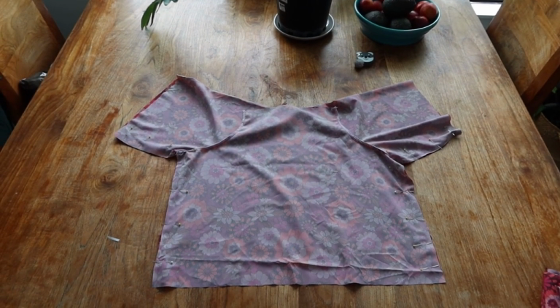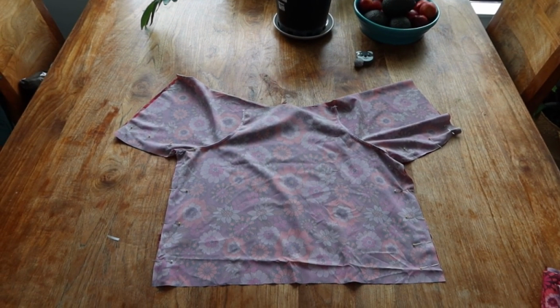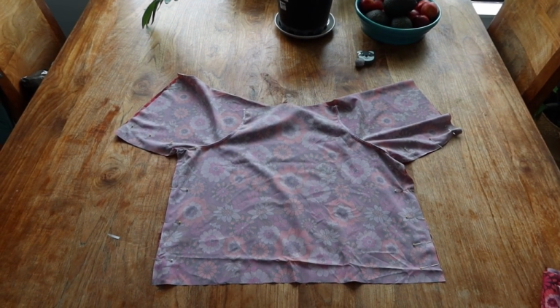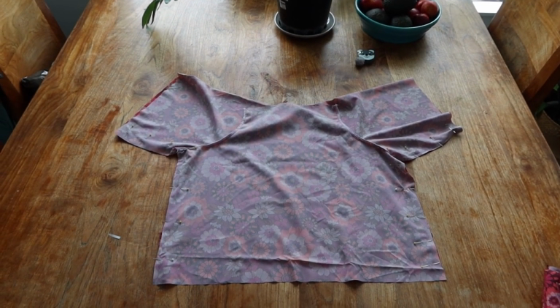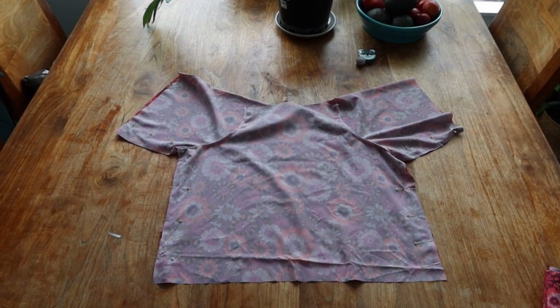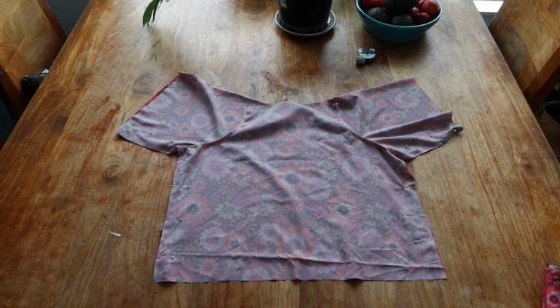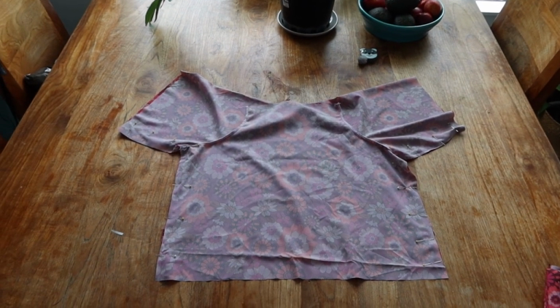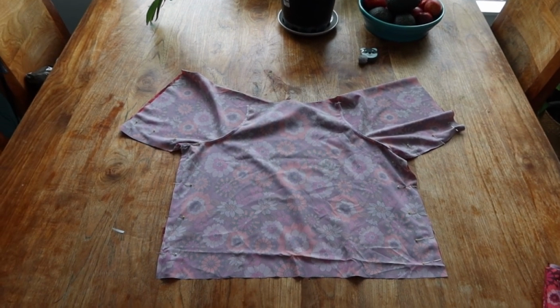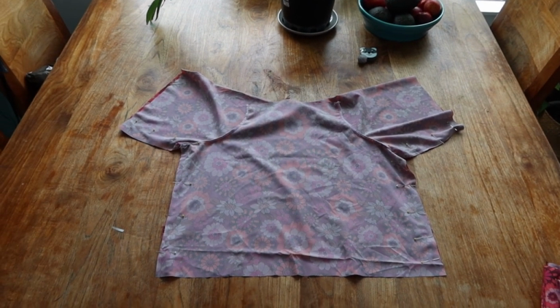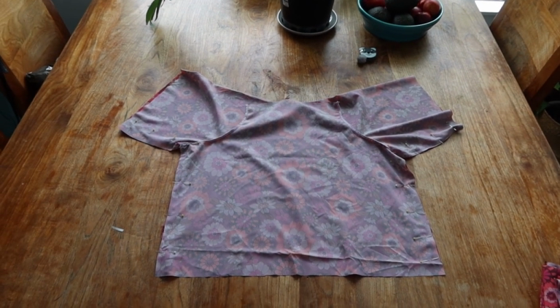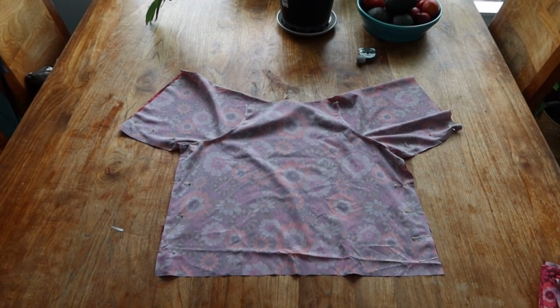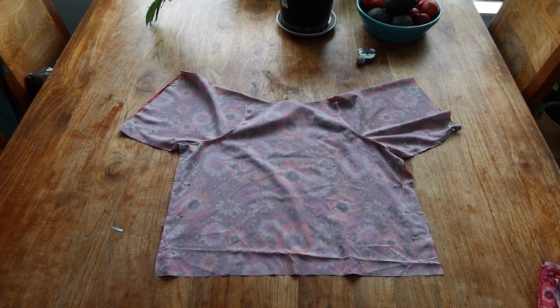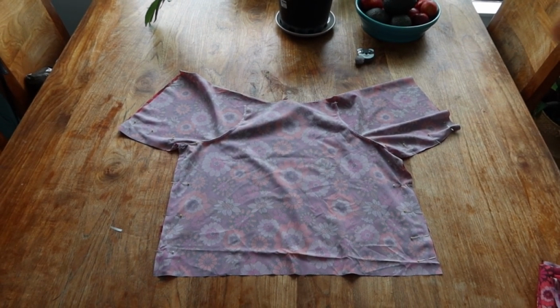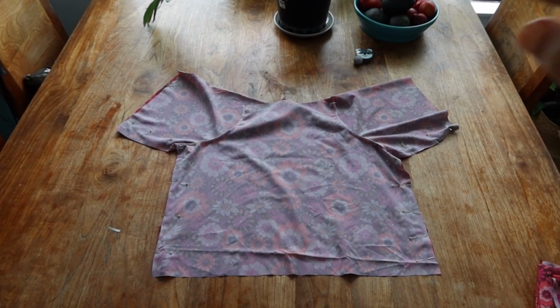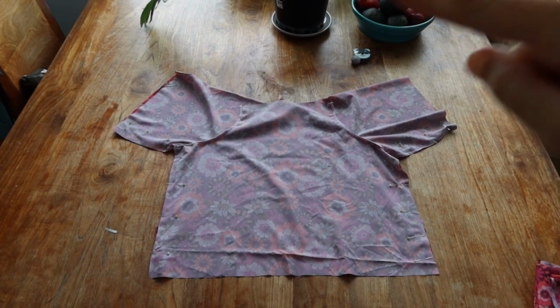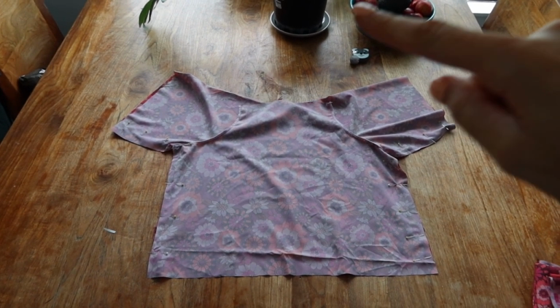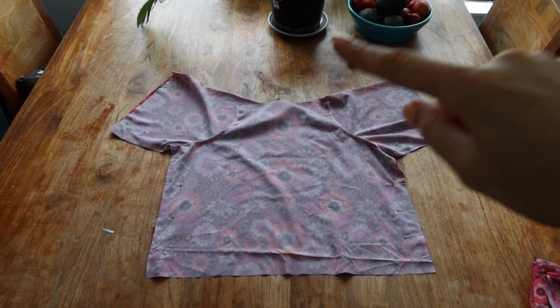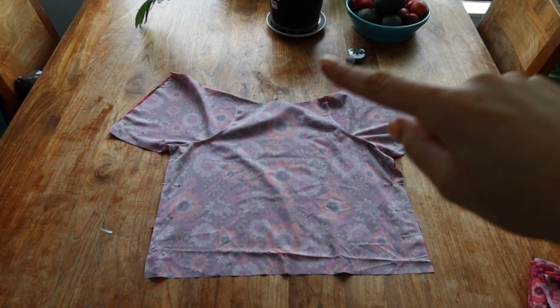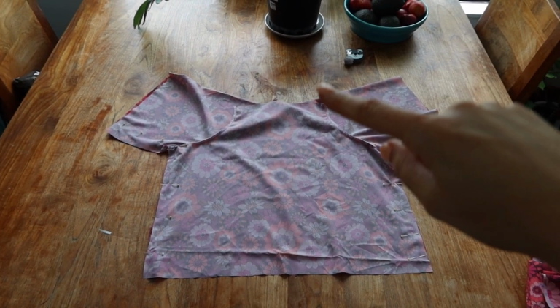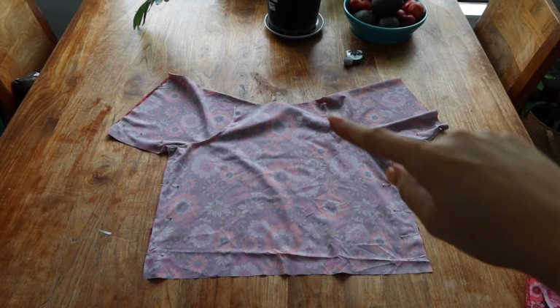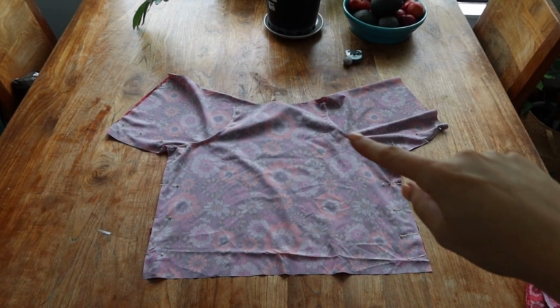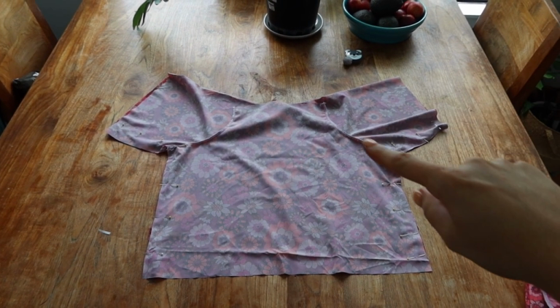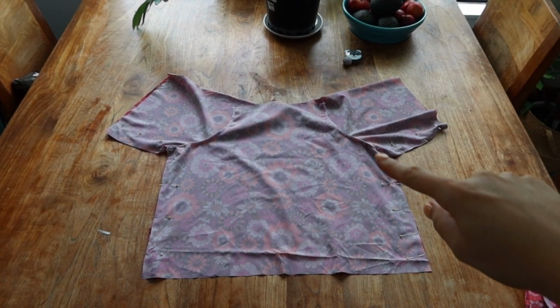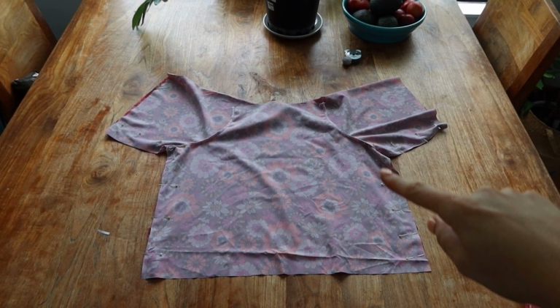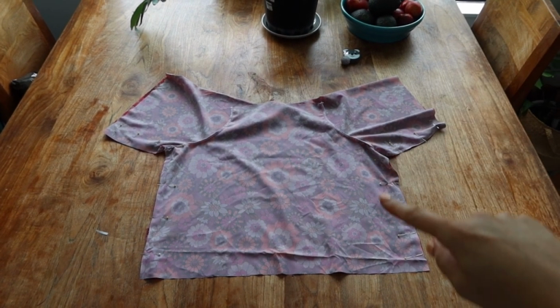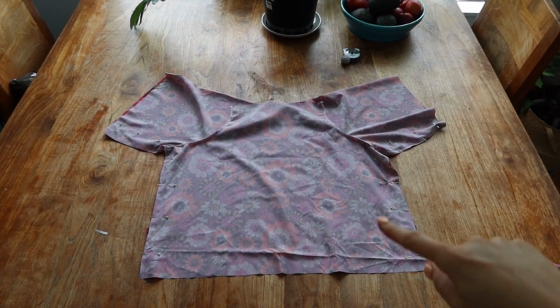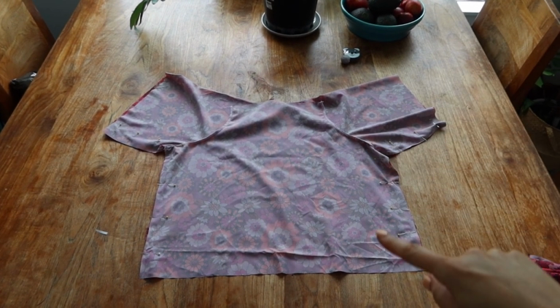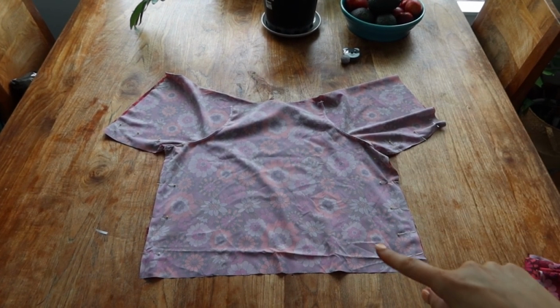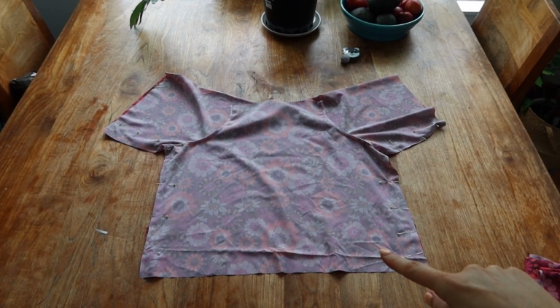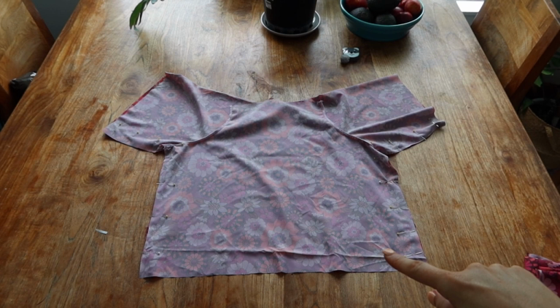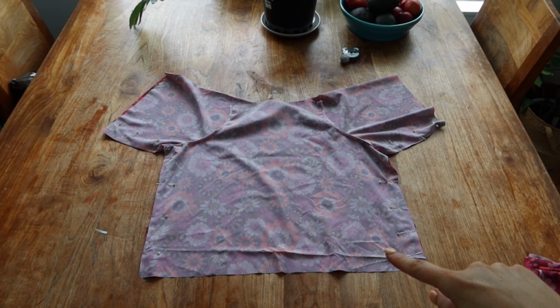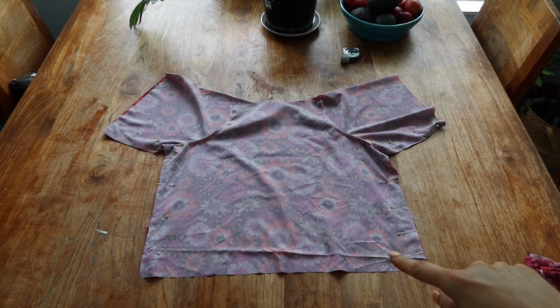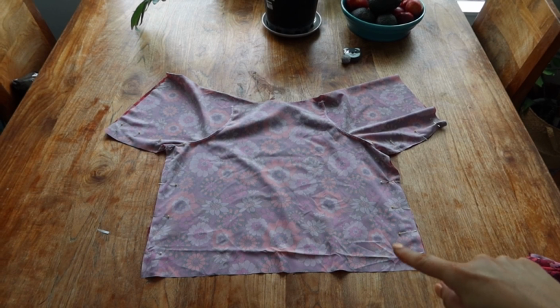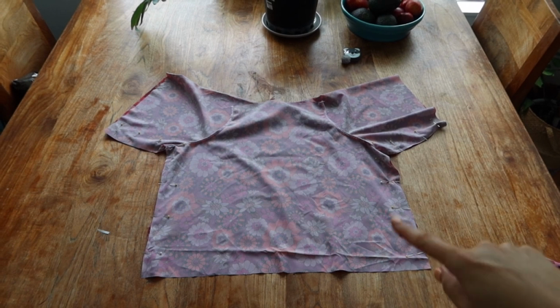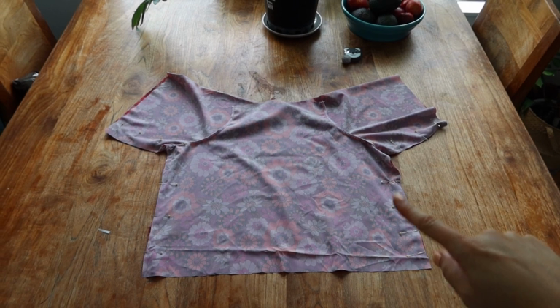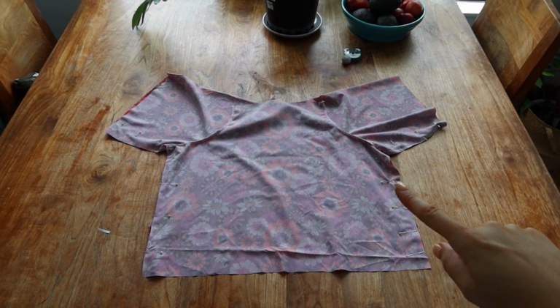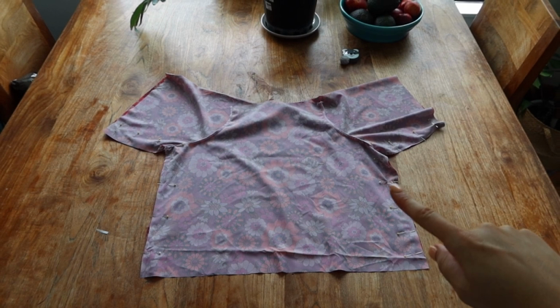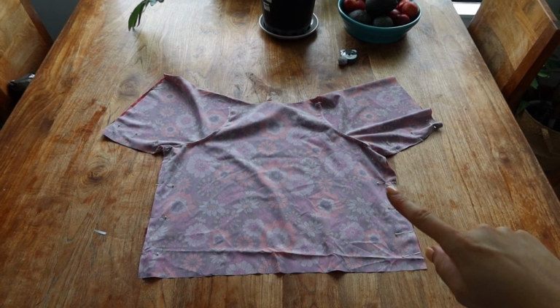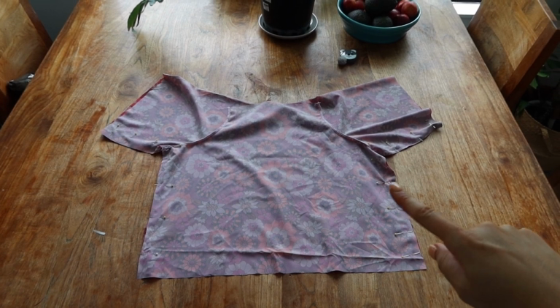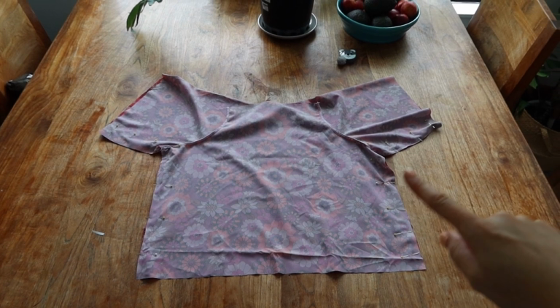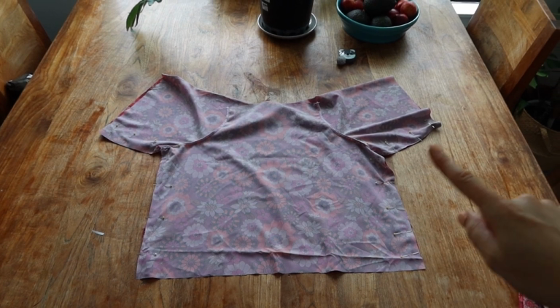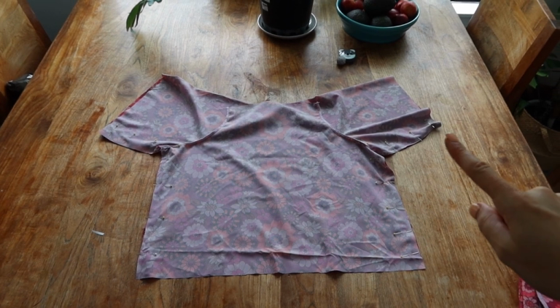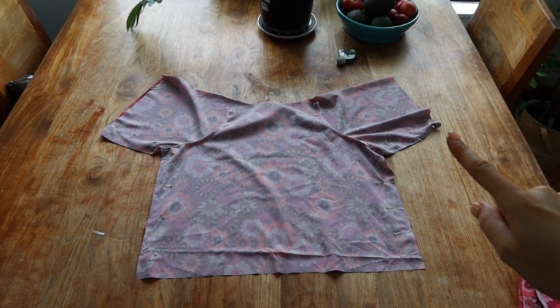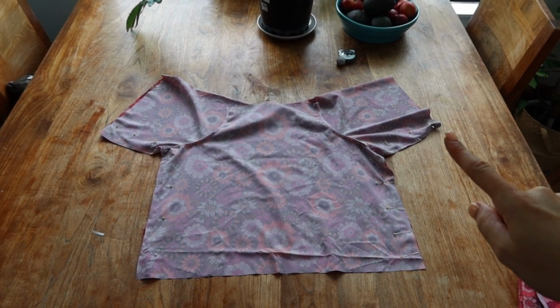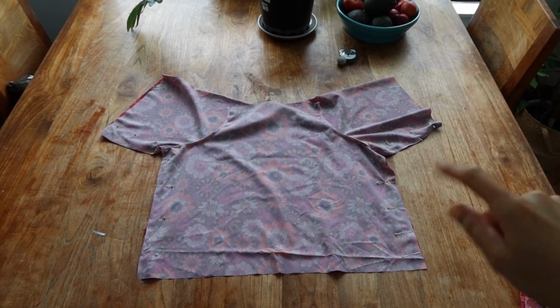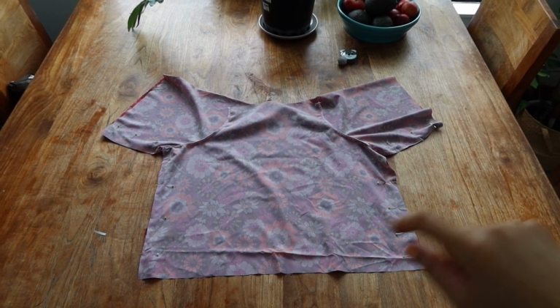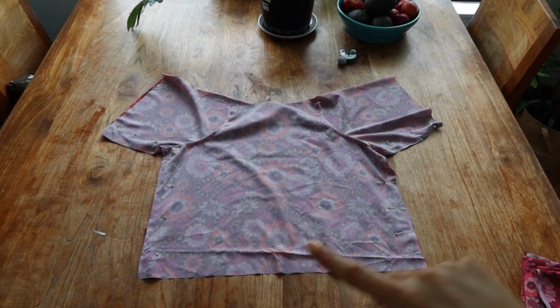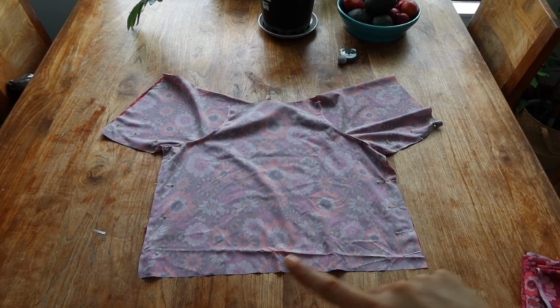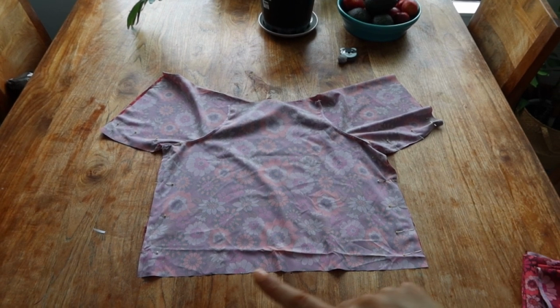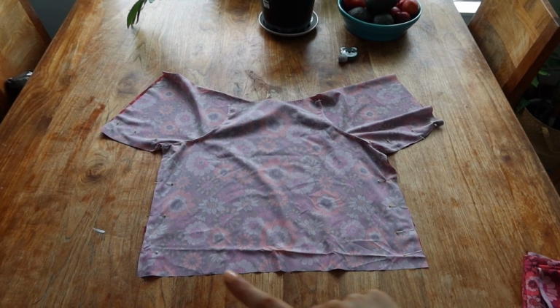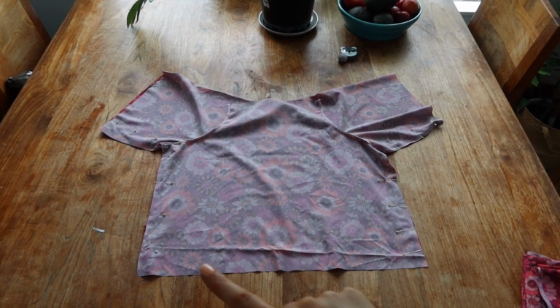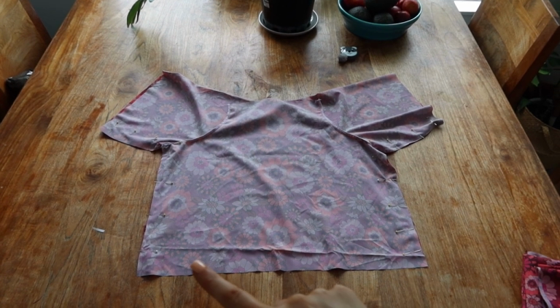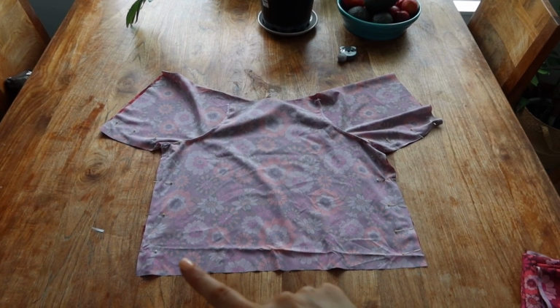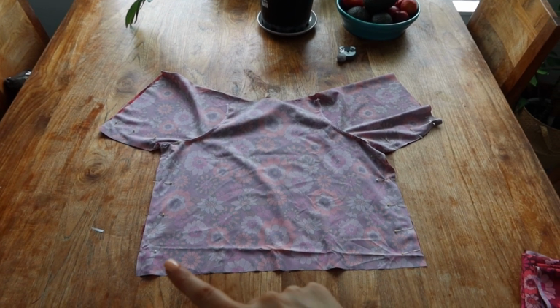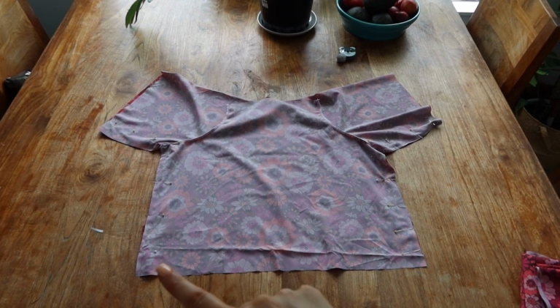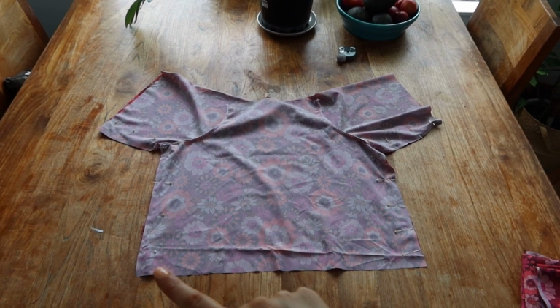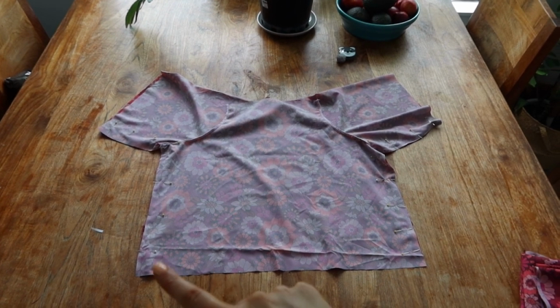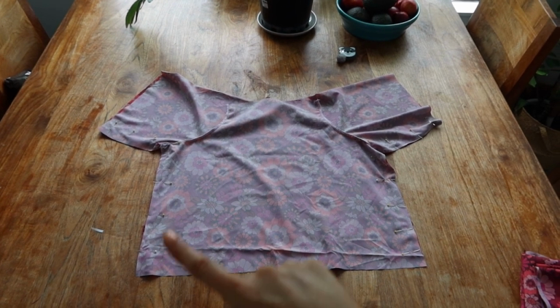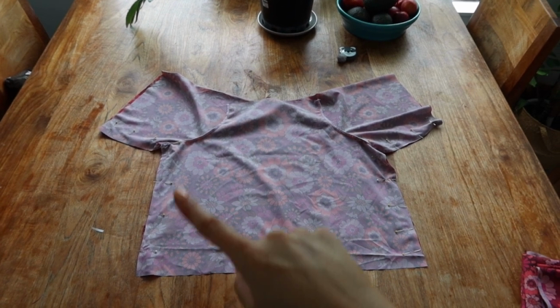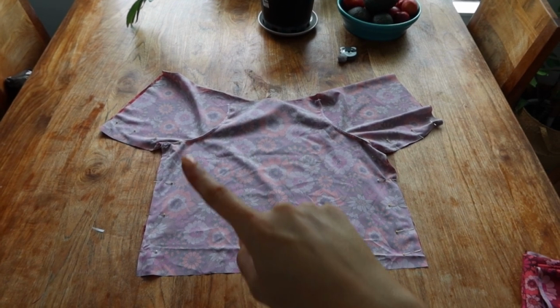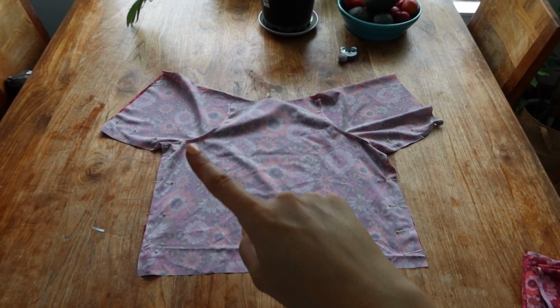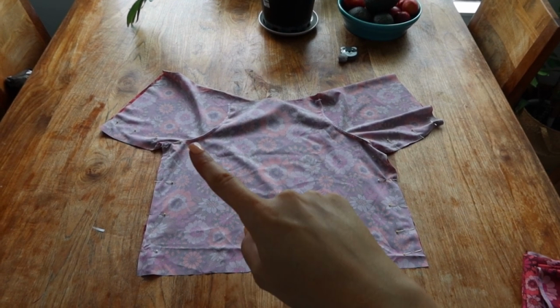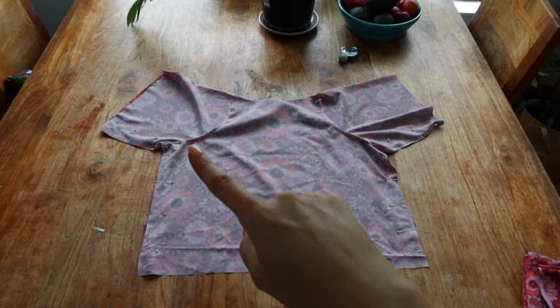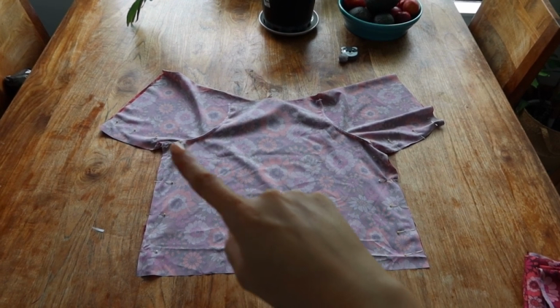With right sides facing, pin from the bottom of the bodice to the end of the sleeve as shown, then stitch this in place.